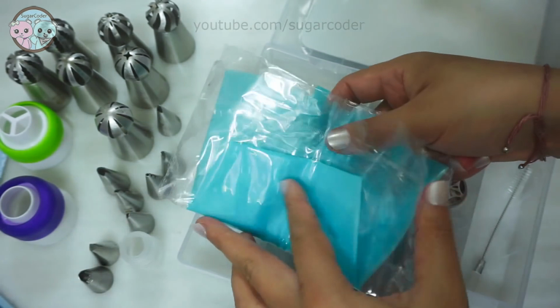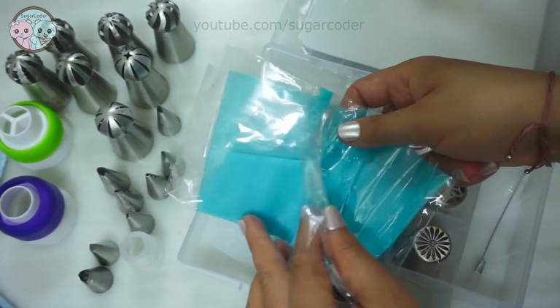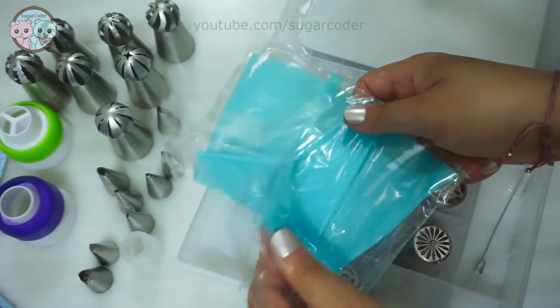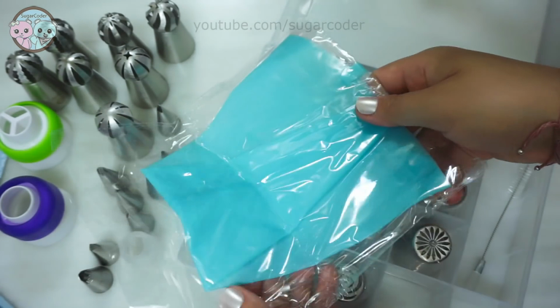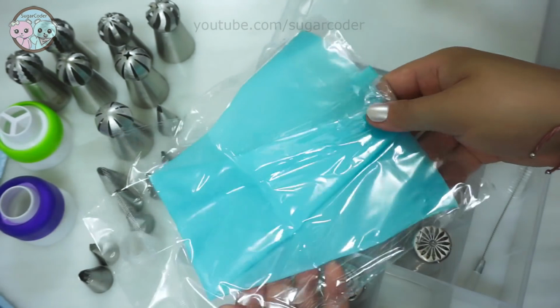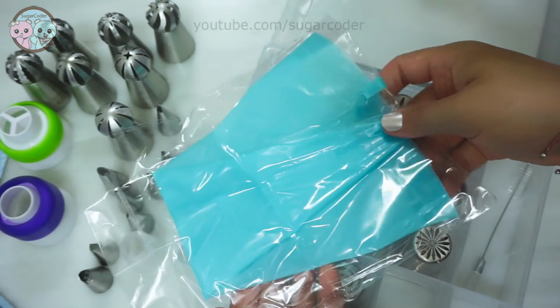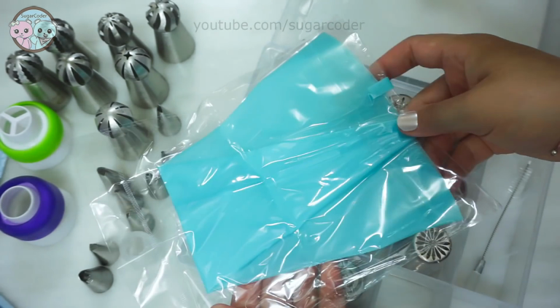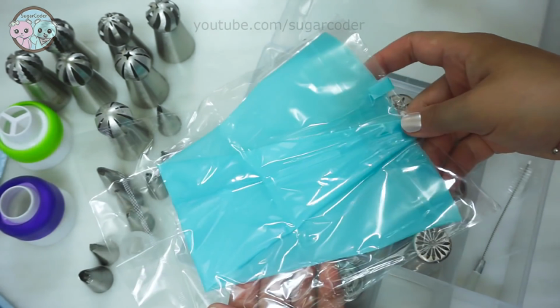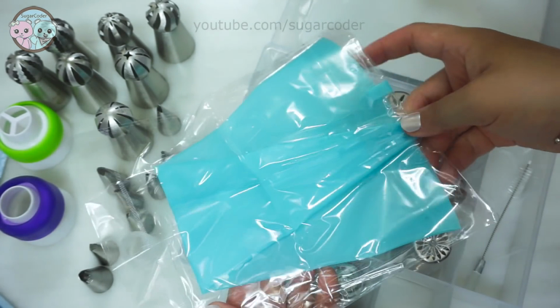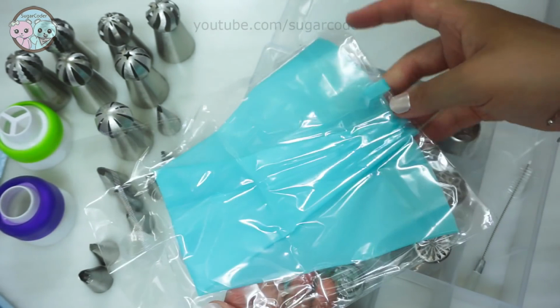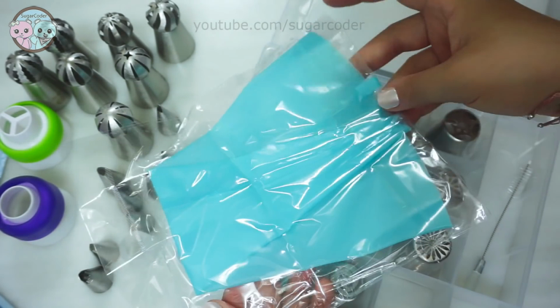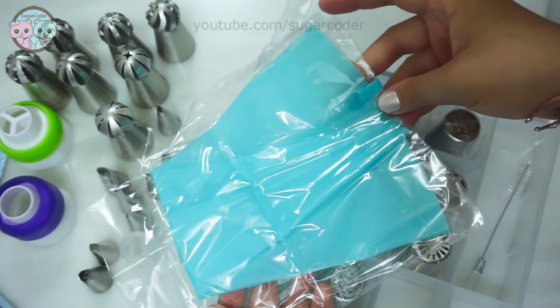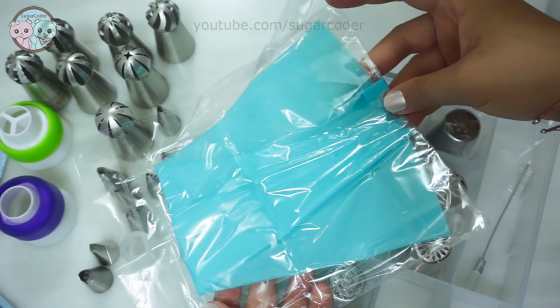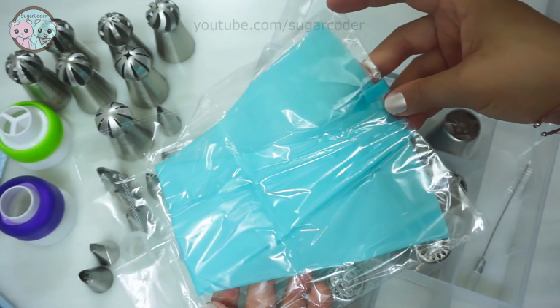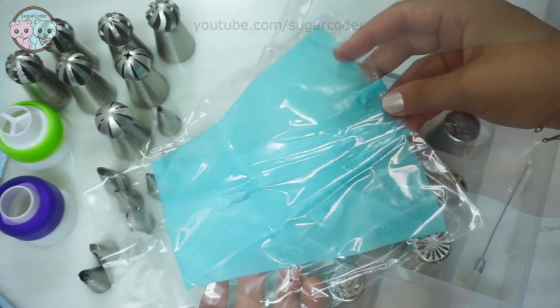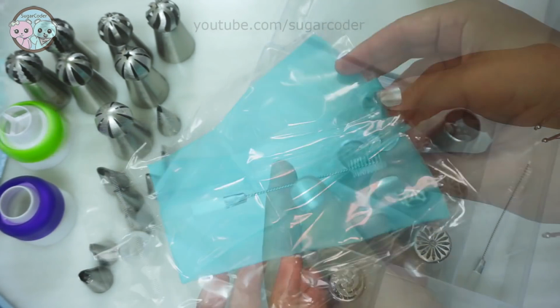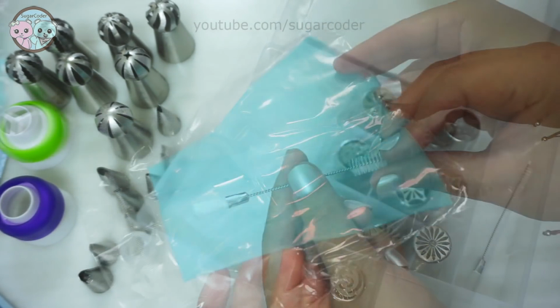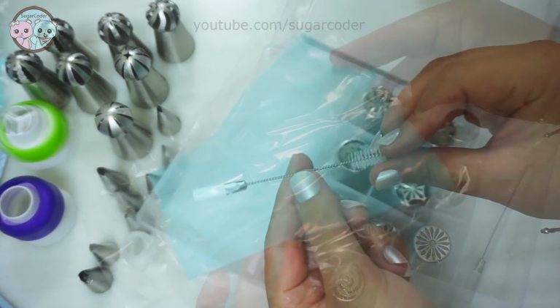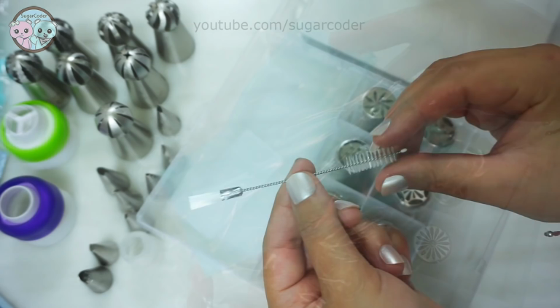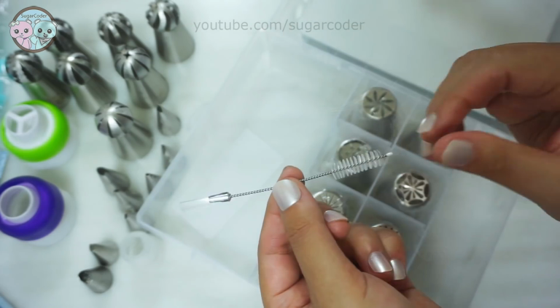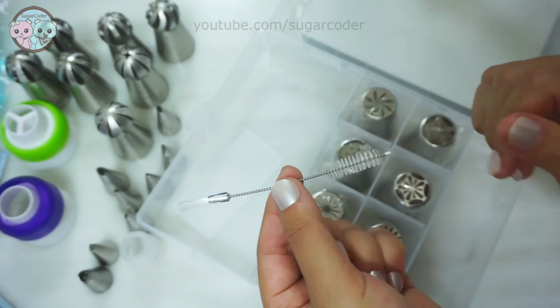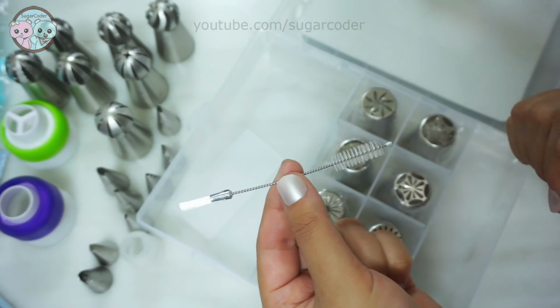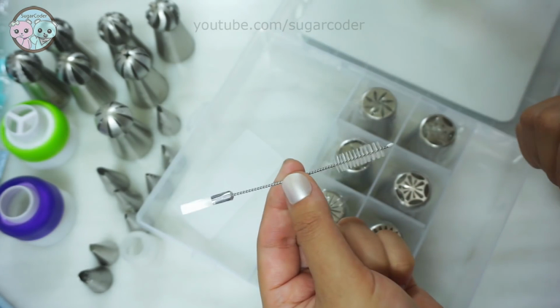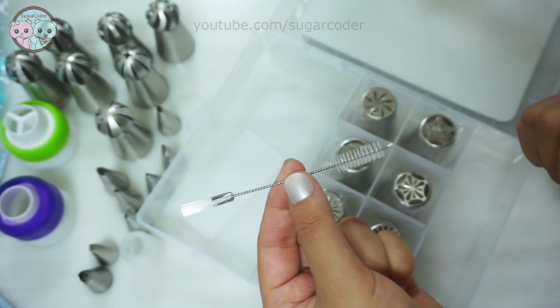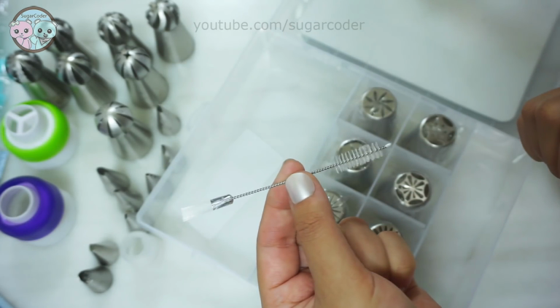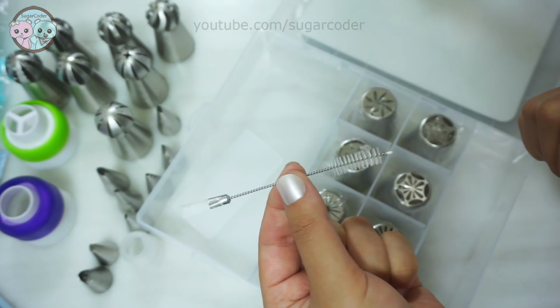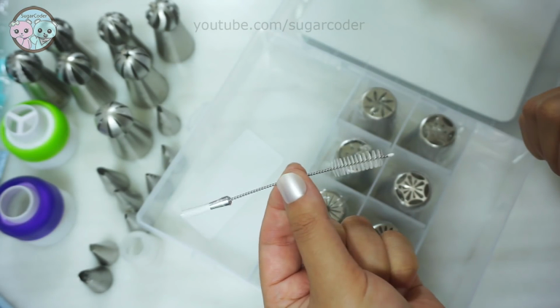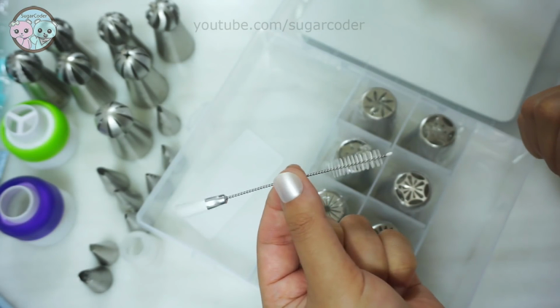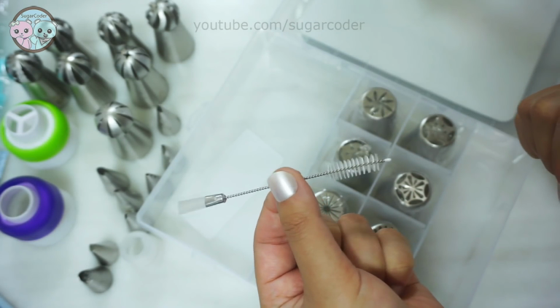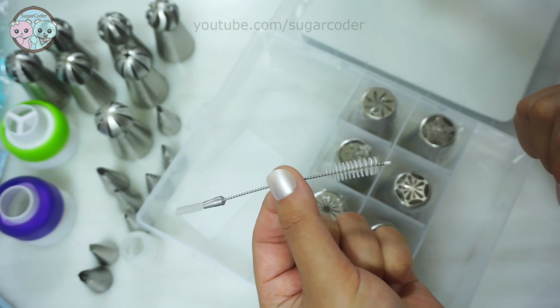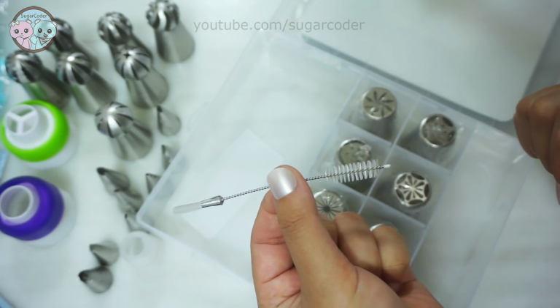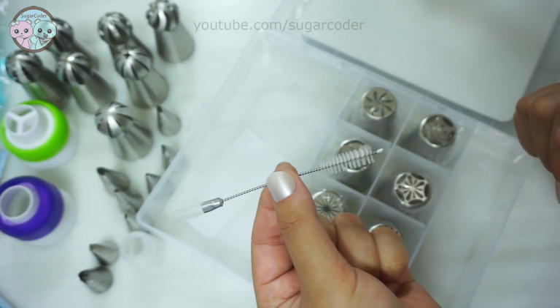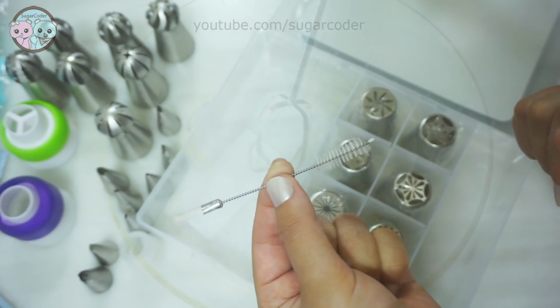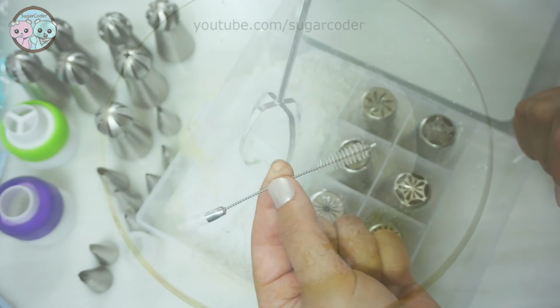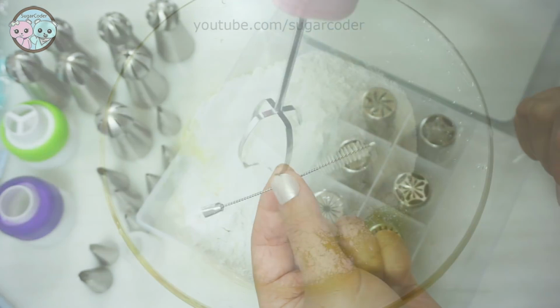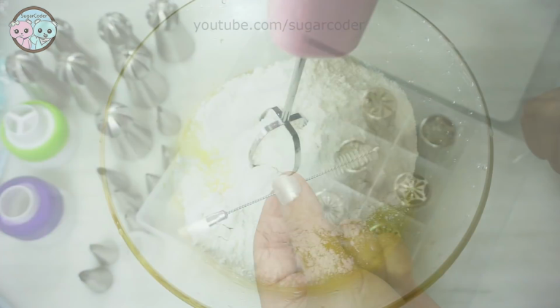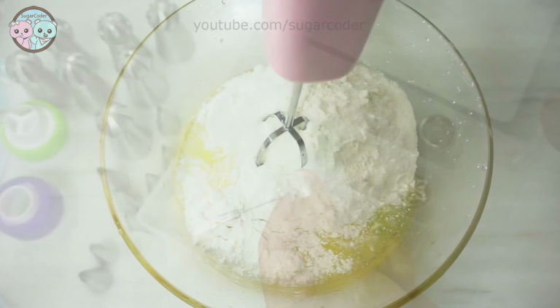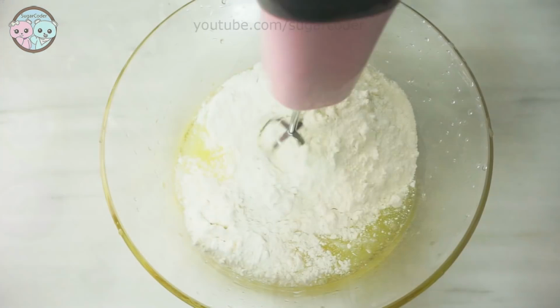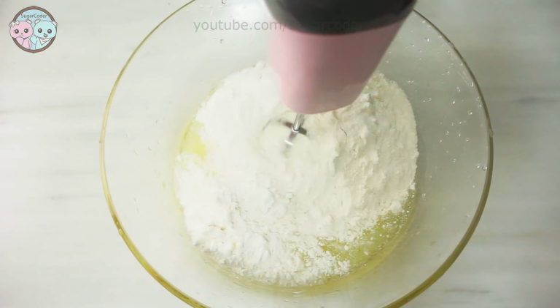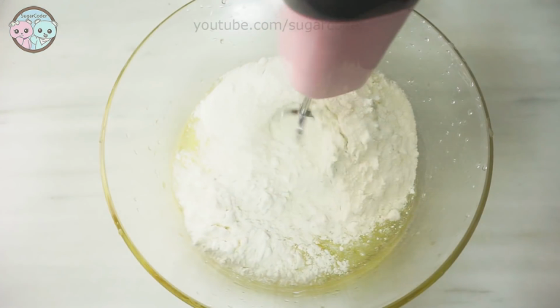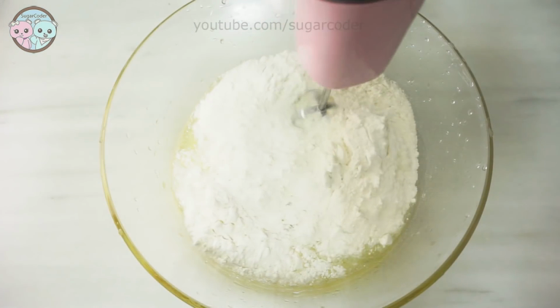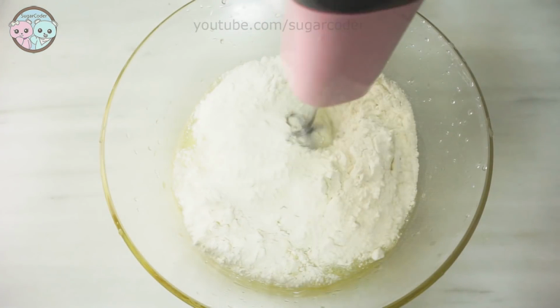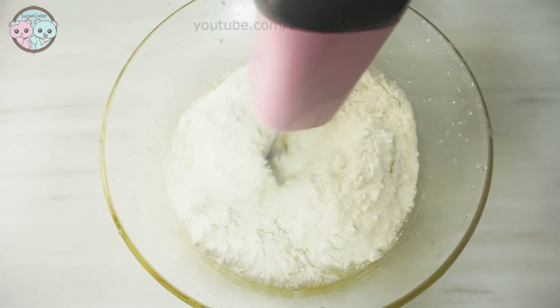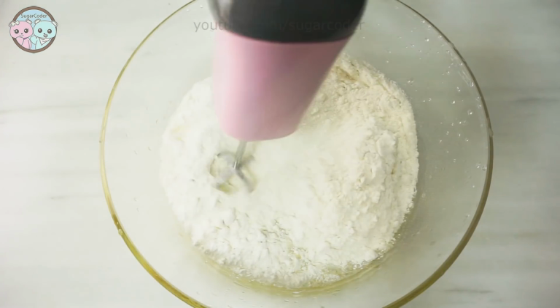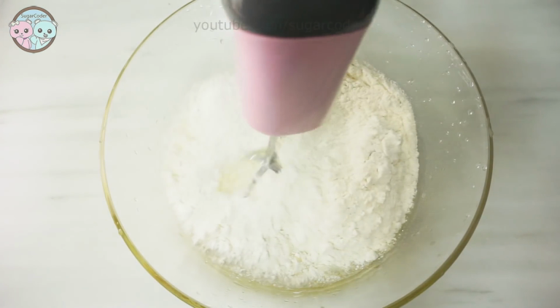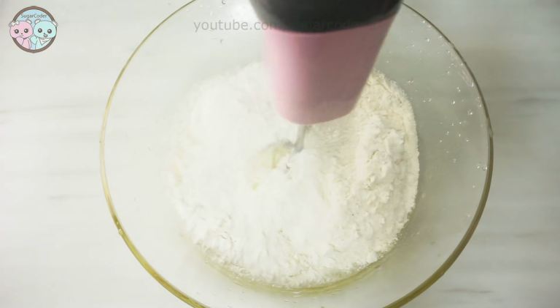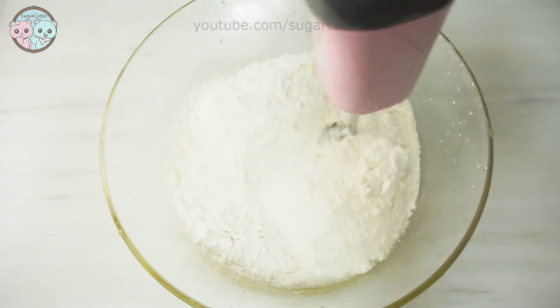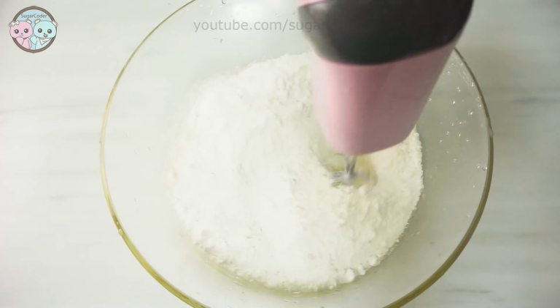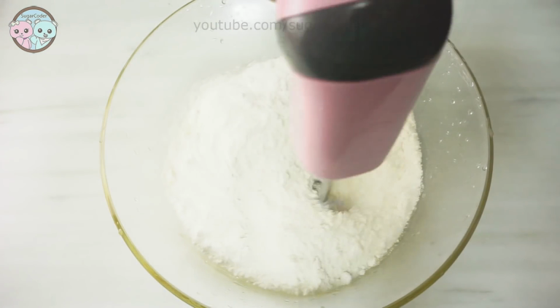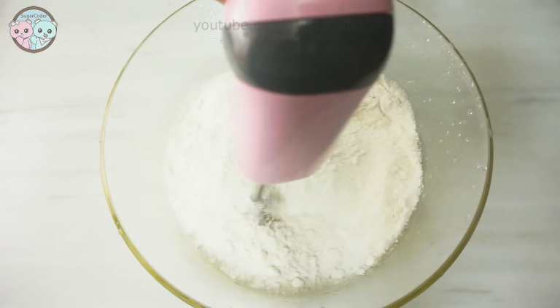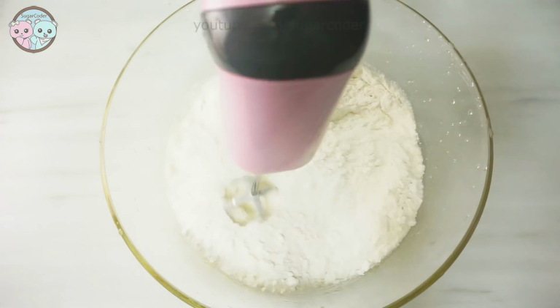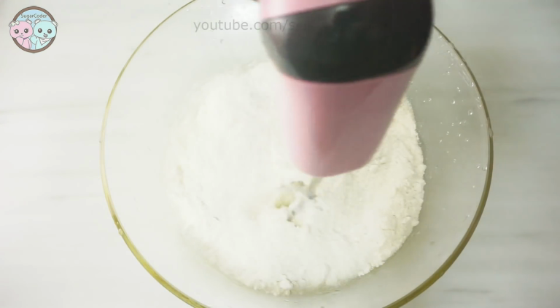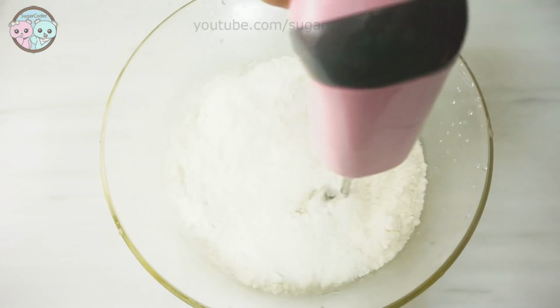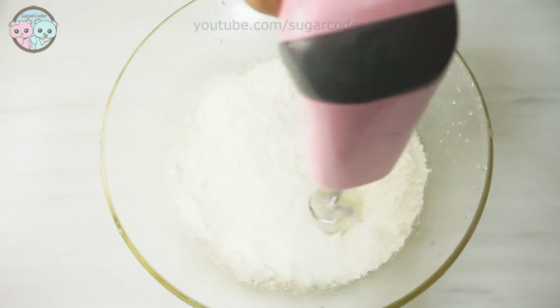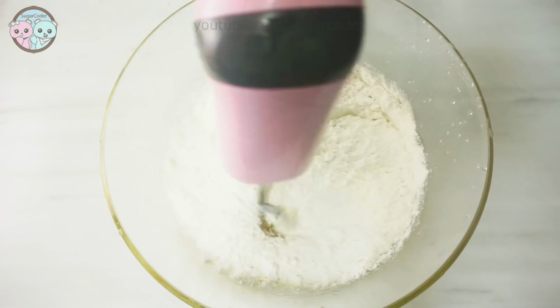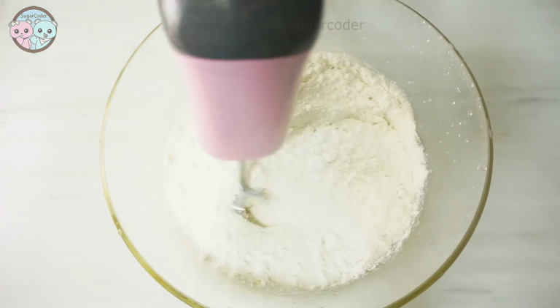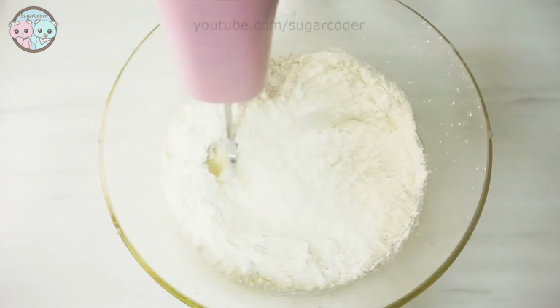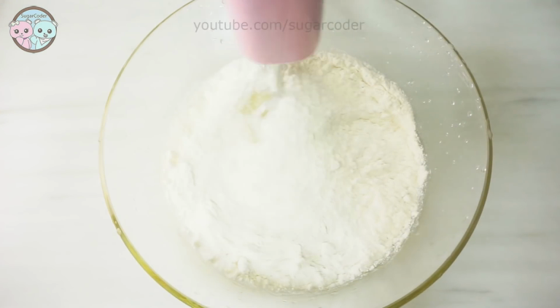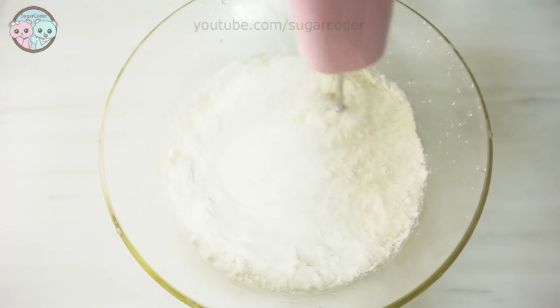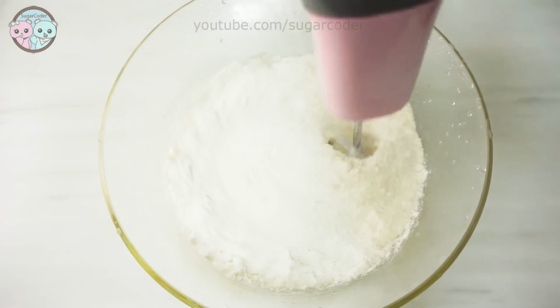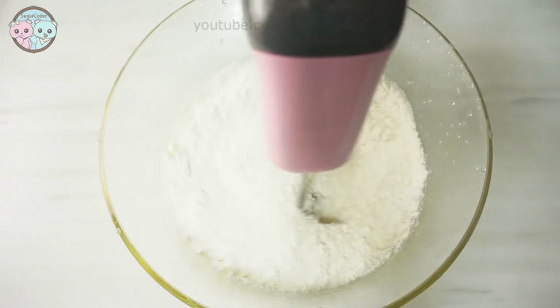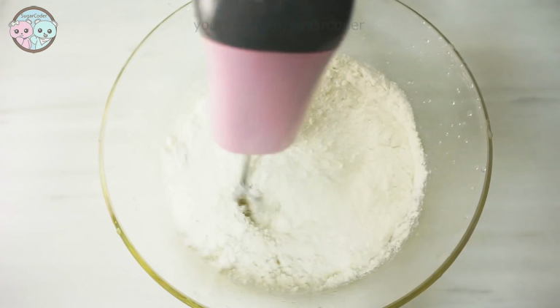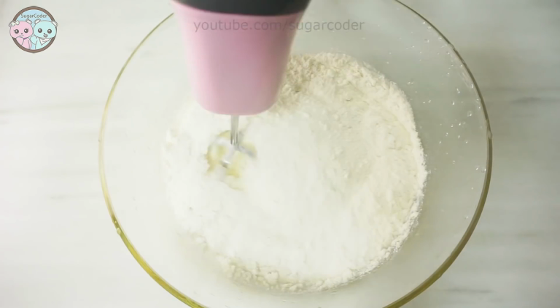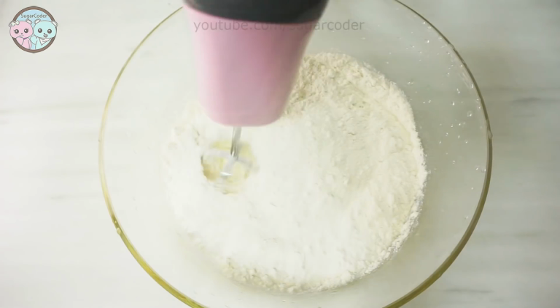And here's a tip: whenever you use the Russian ruffle piping tips, always use a small coupler. It makes it a lot easier to handle.